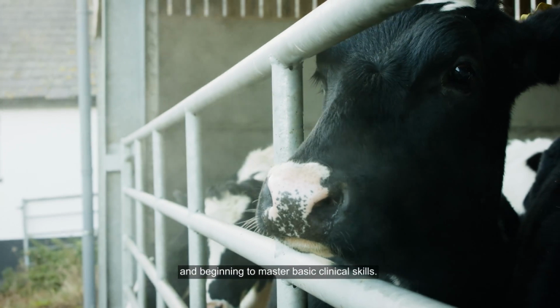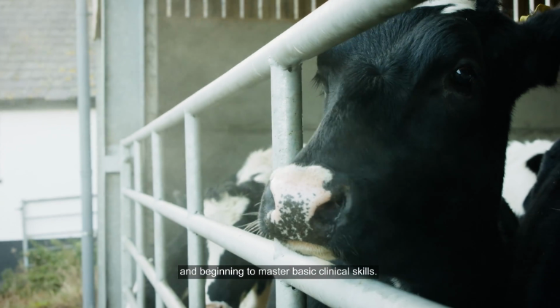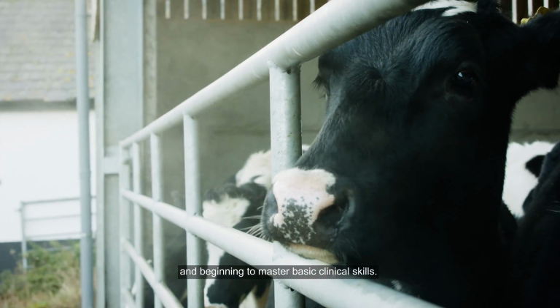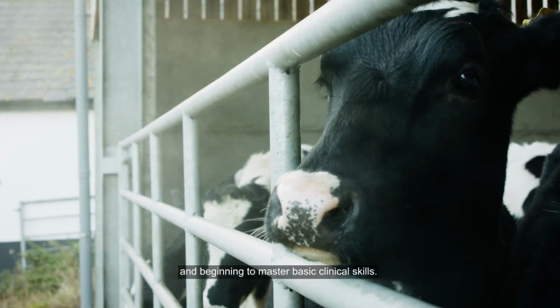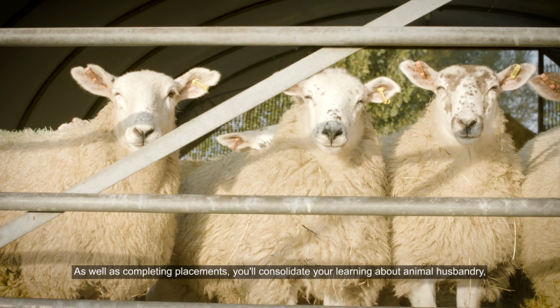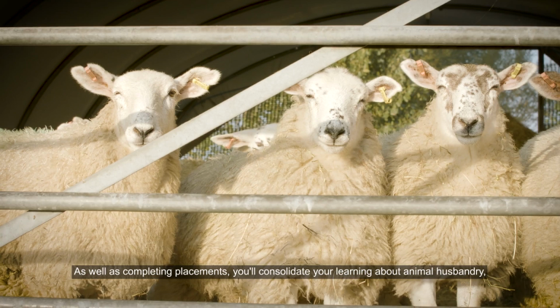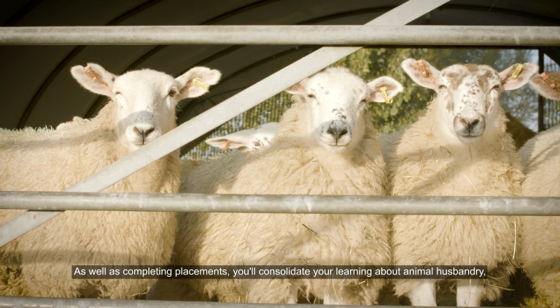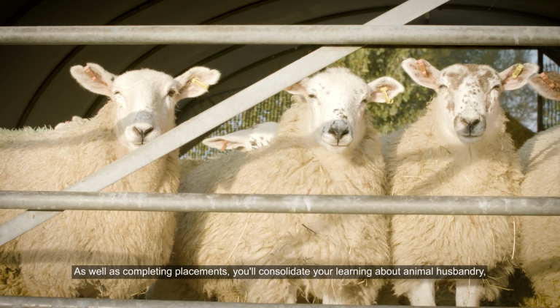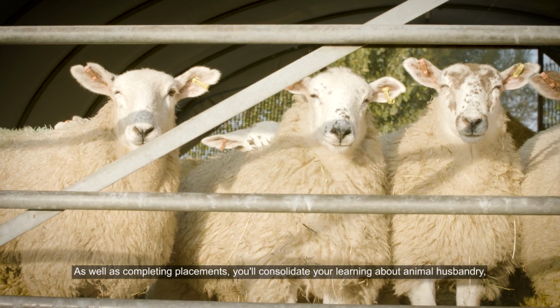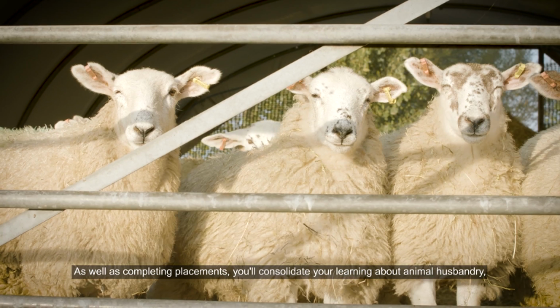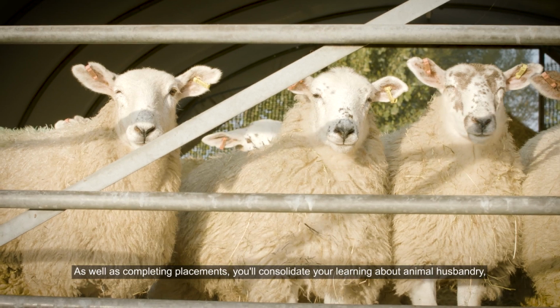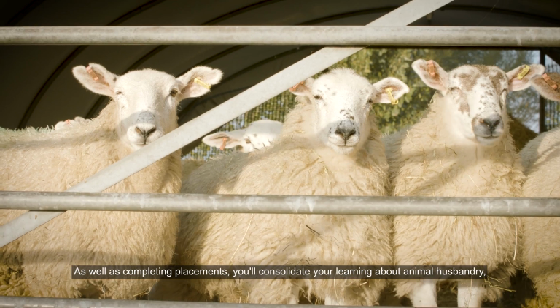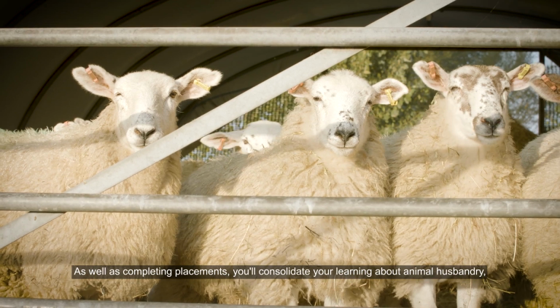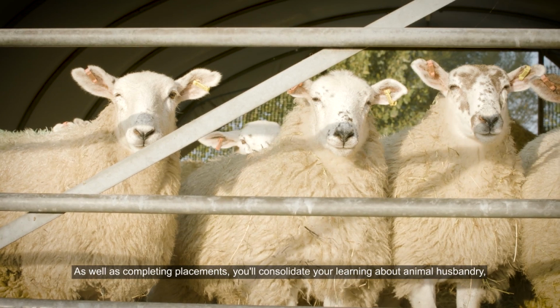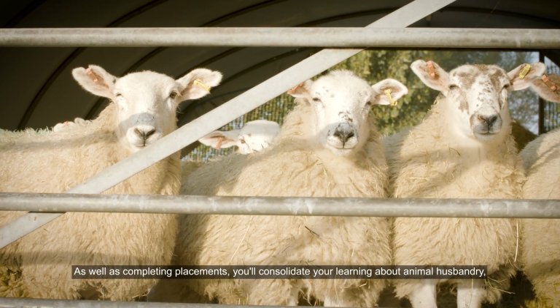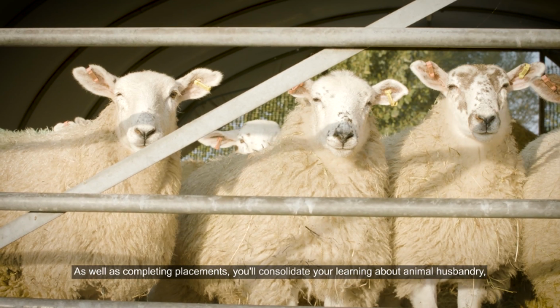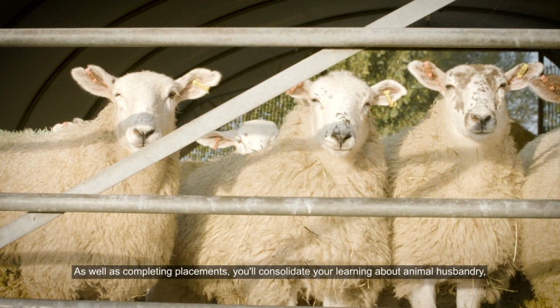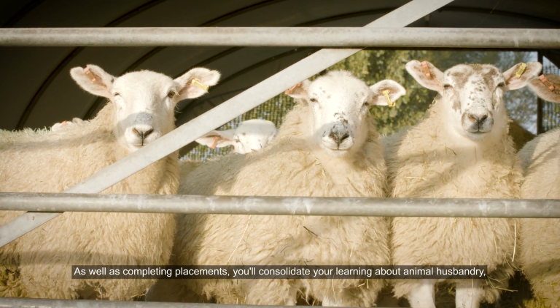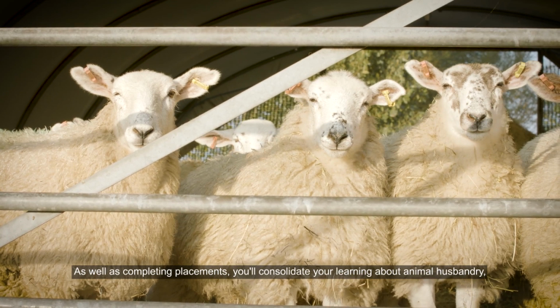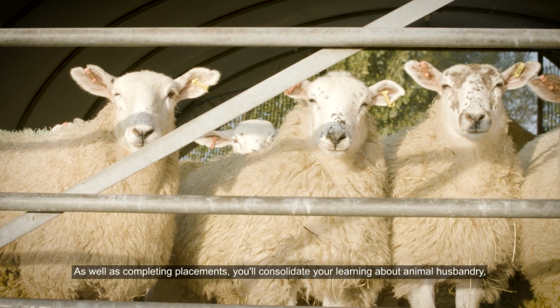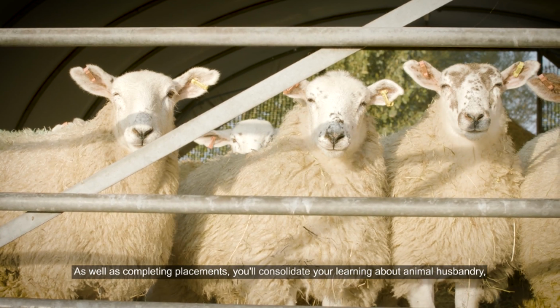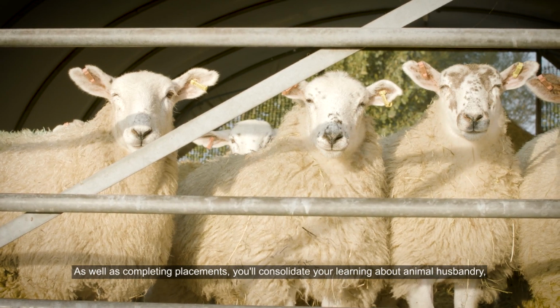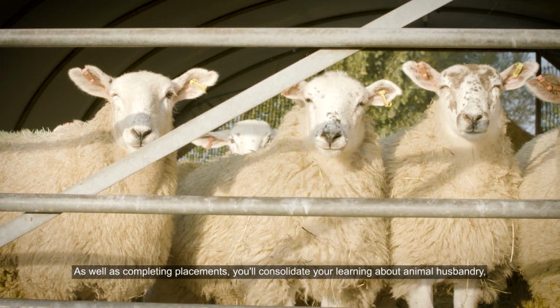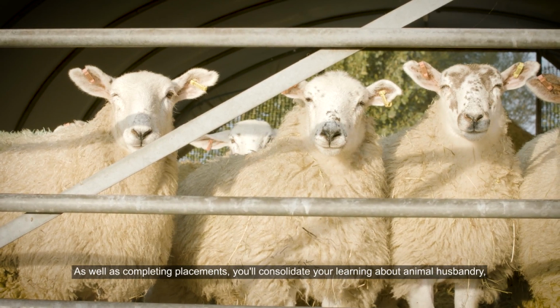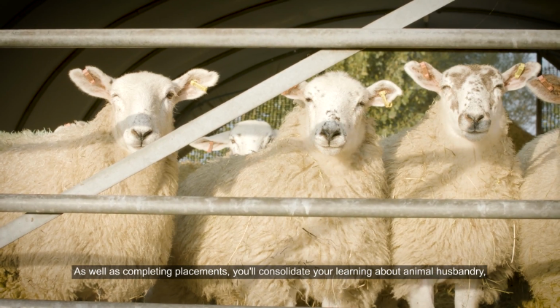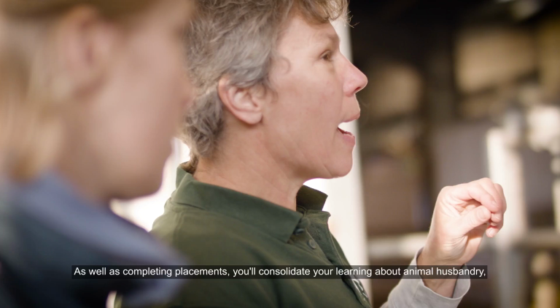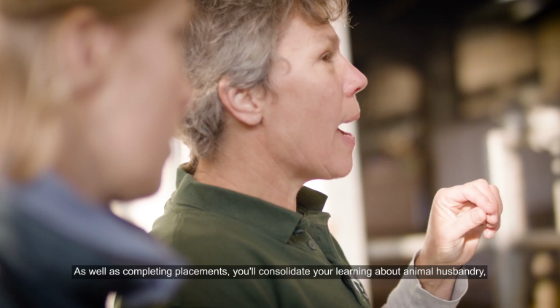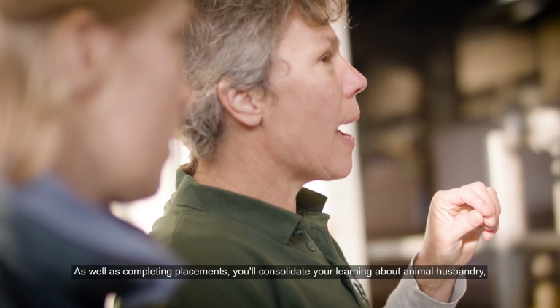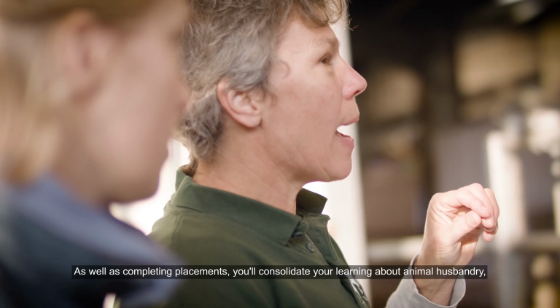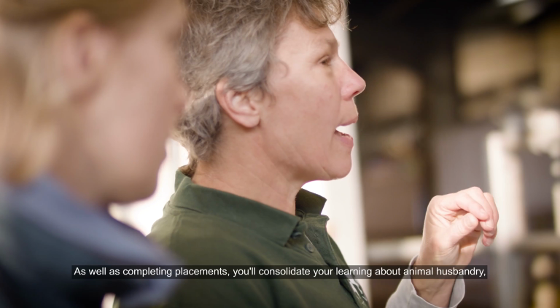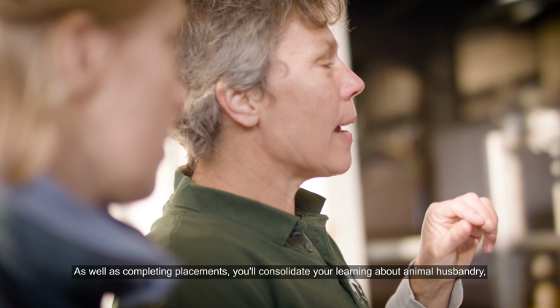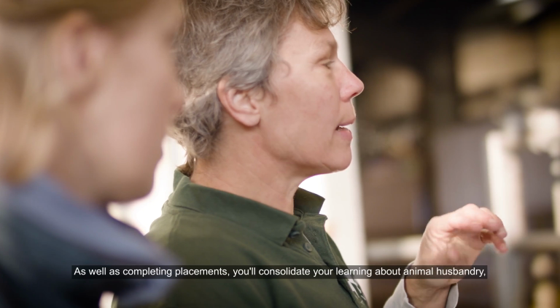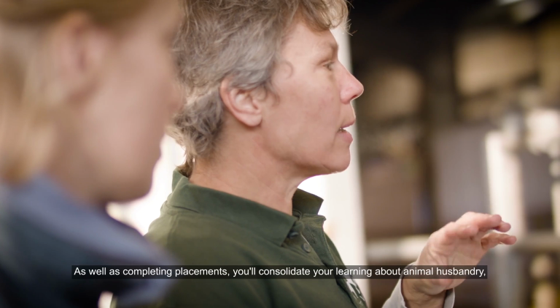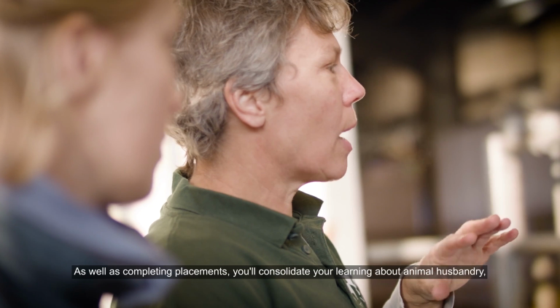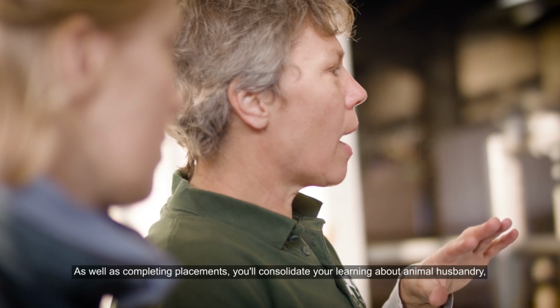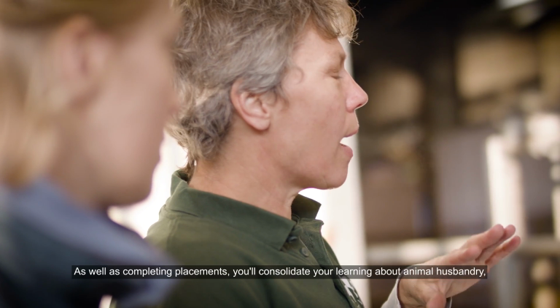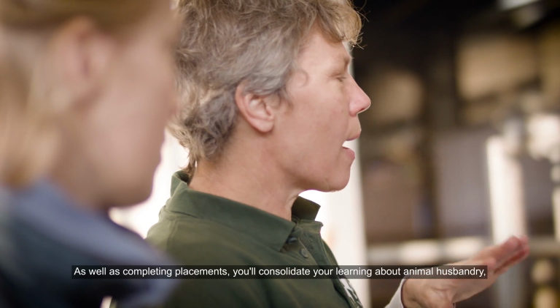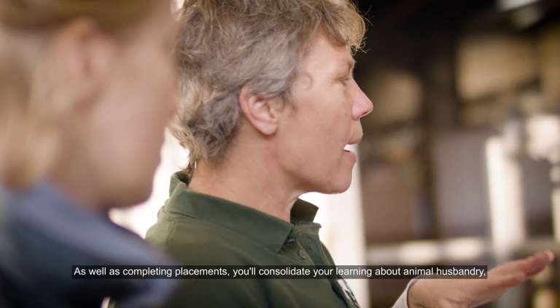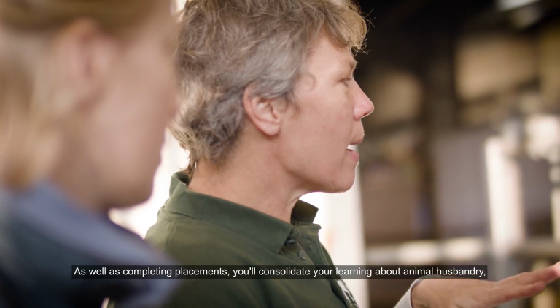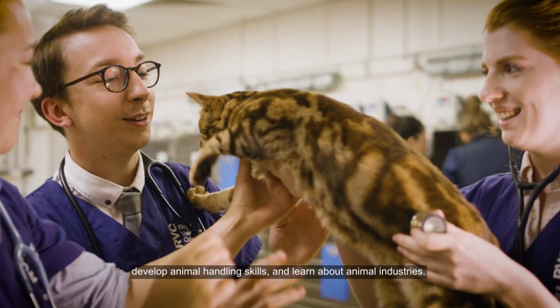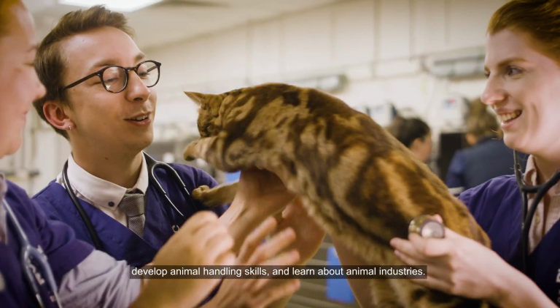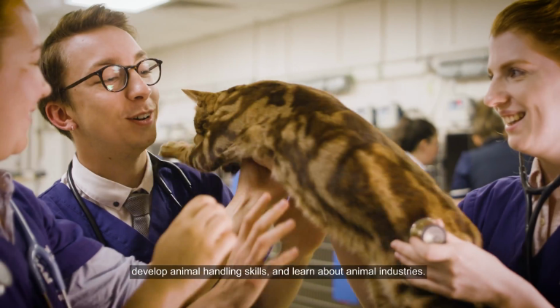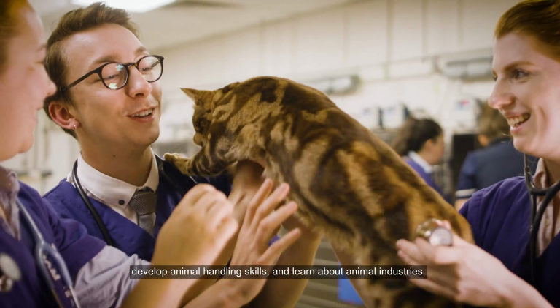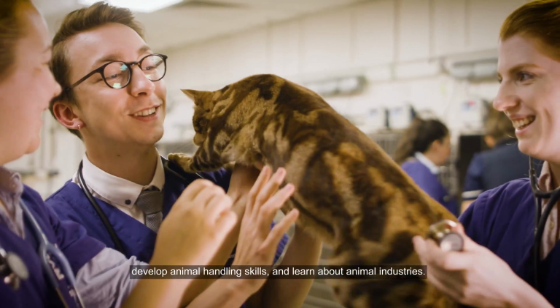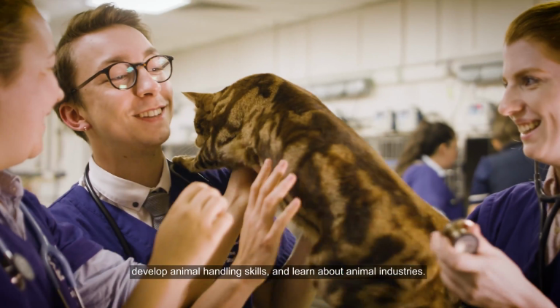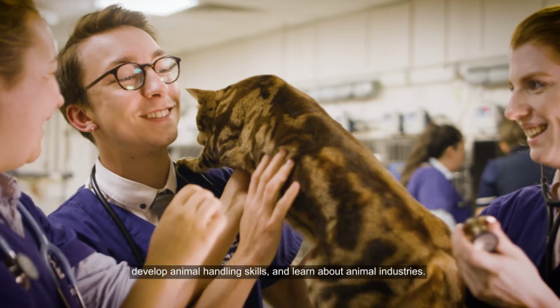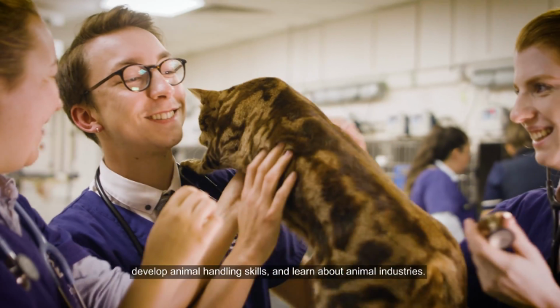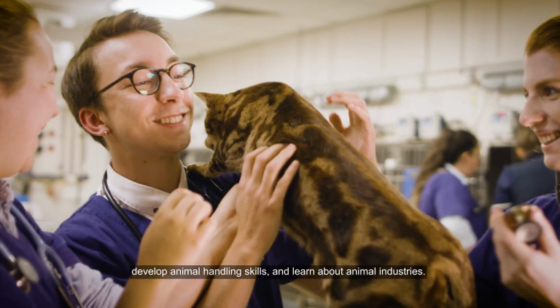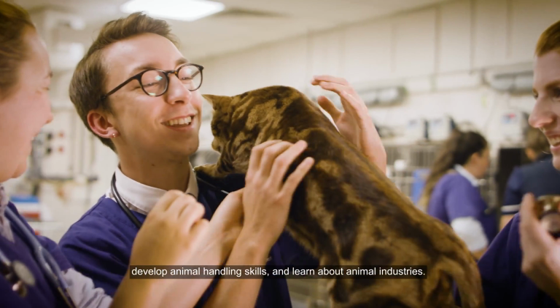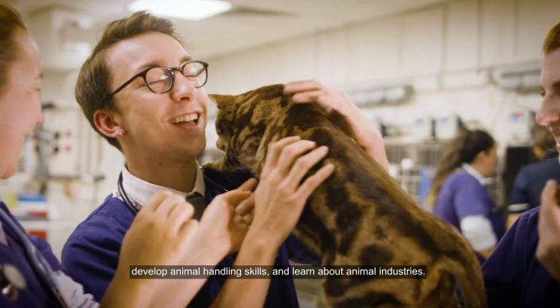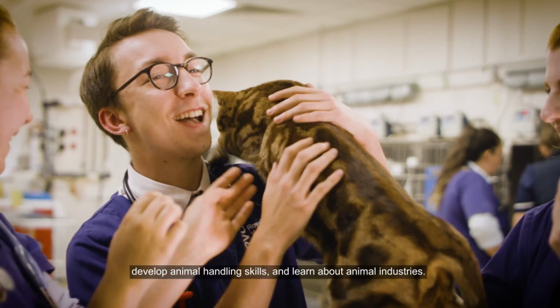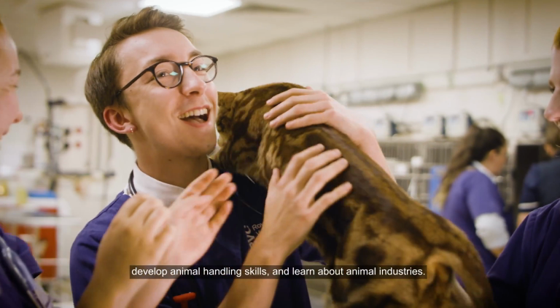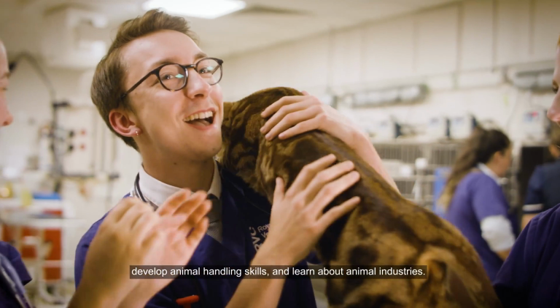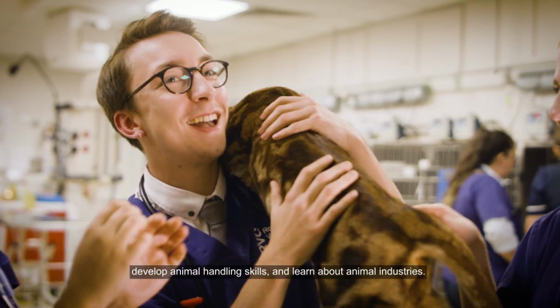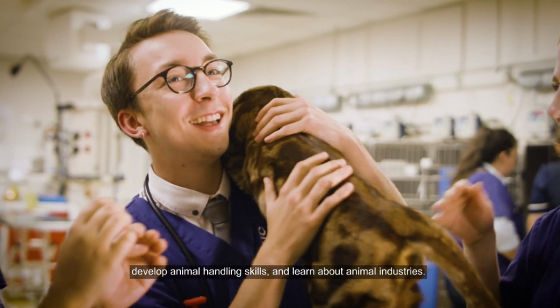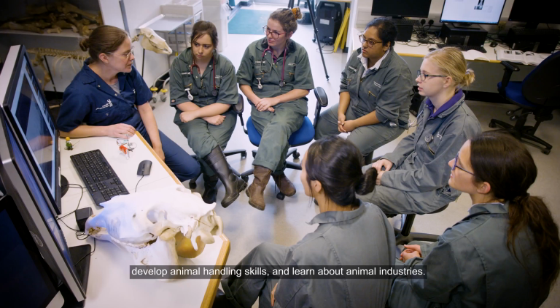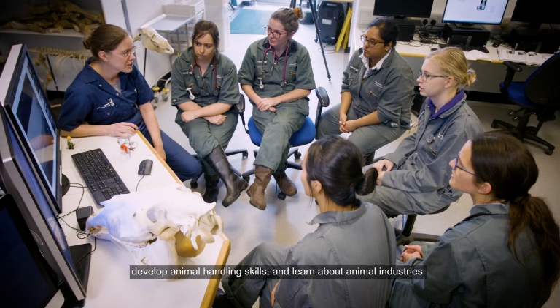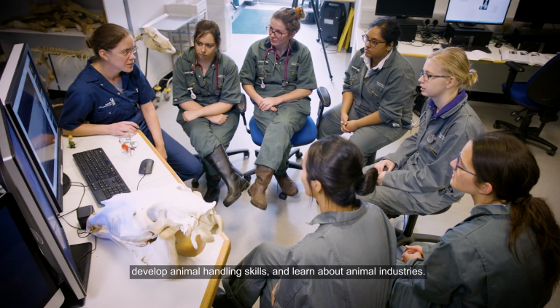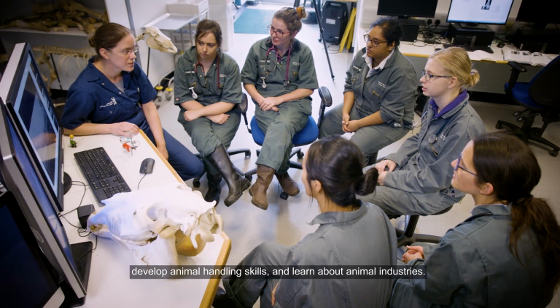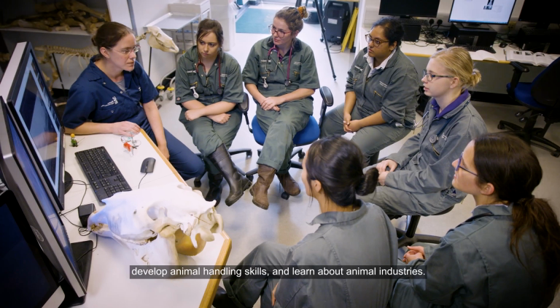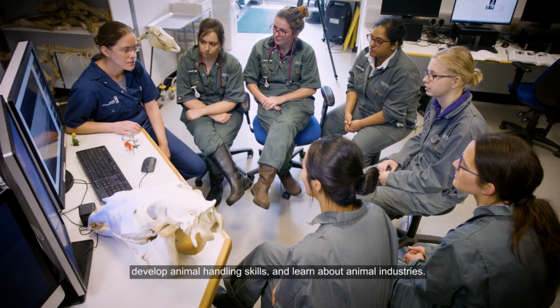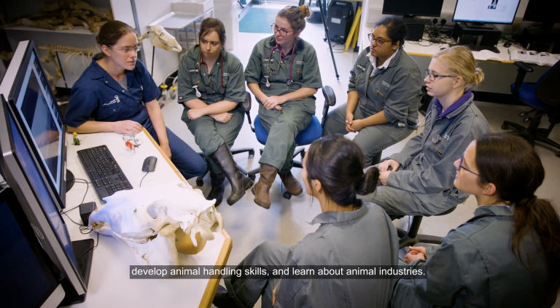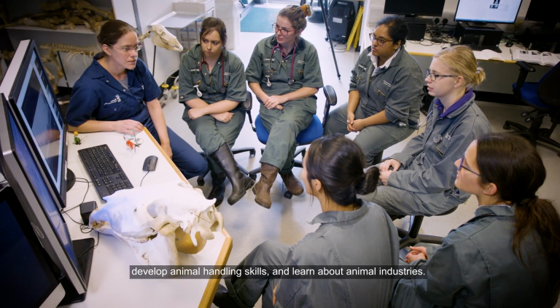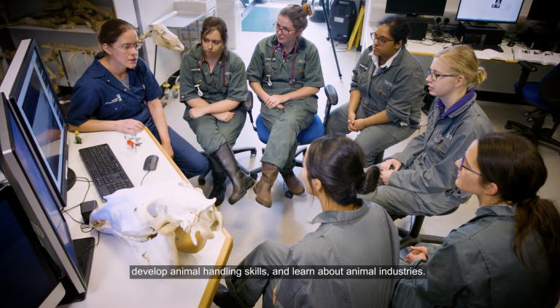As well as completing placements, you'll consolidate your learning about animal husbandry, develop animal handling skills and learn about animal industries.